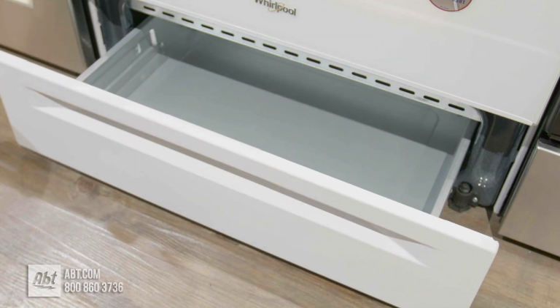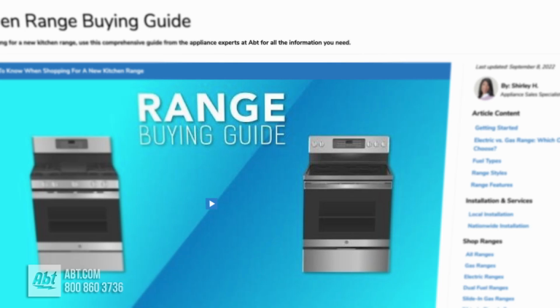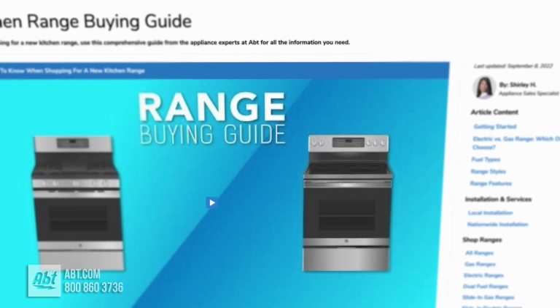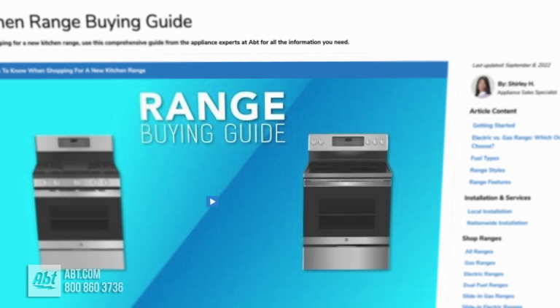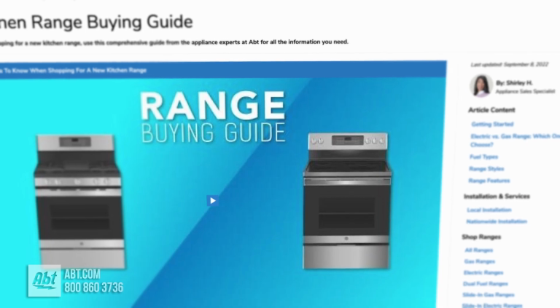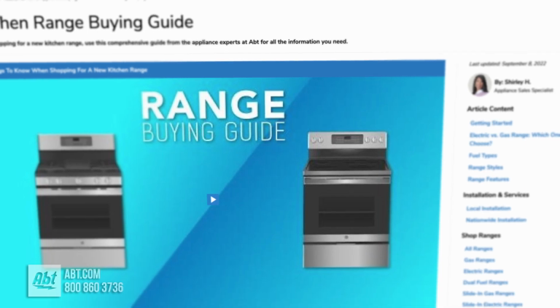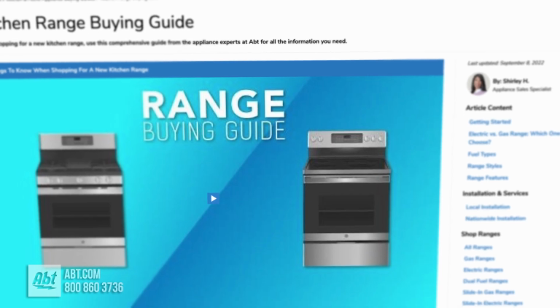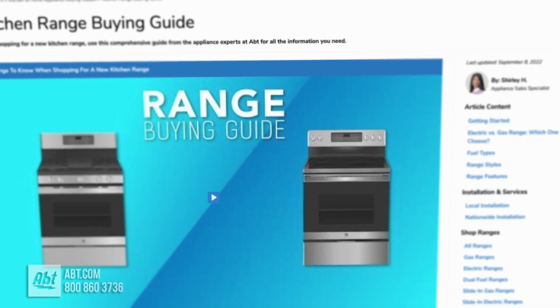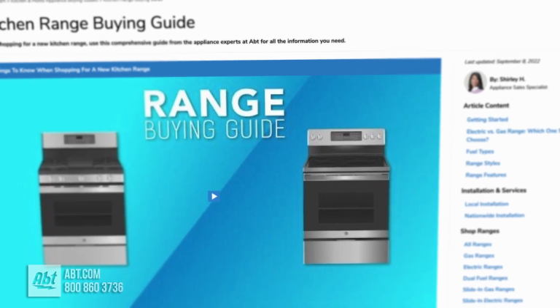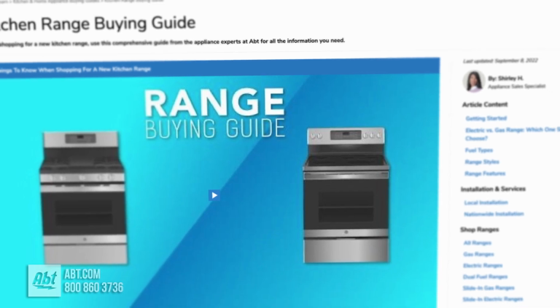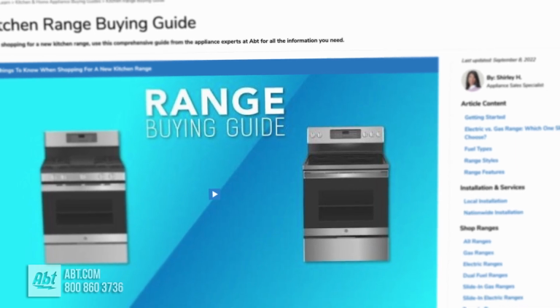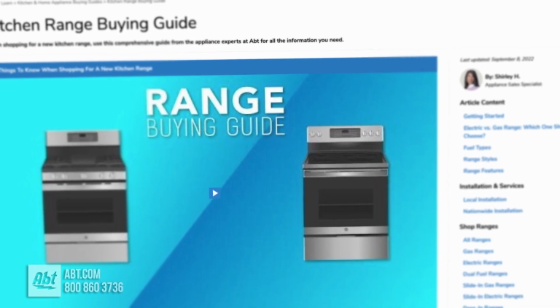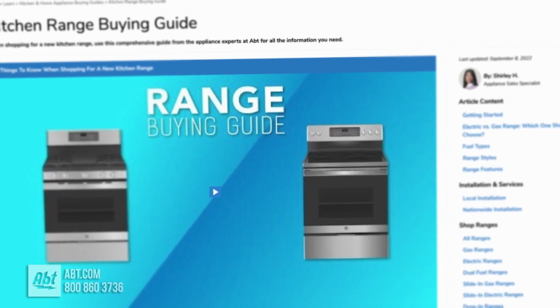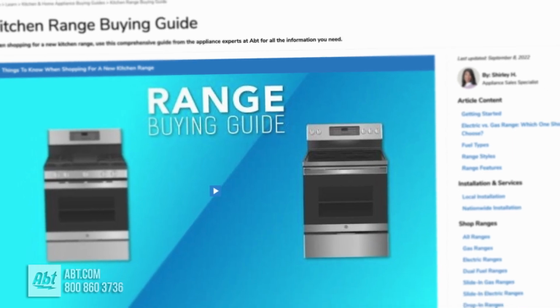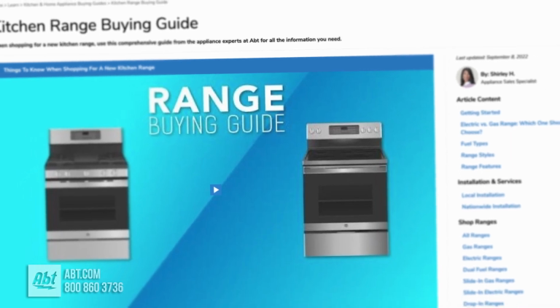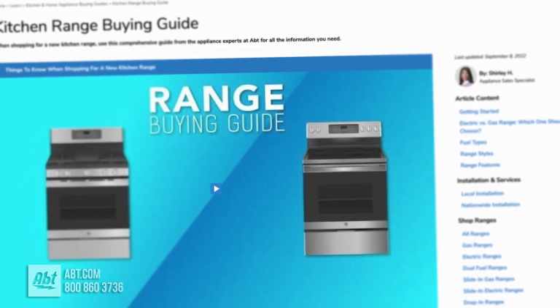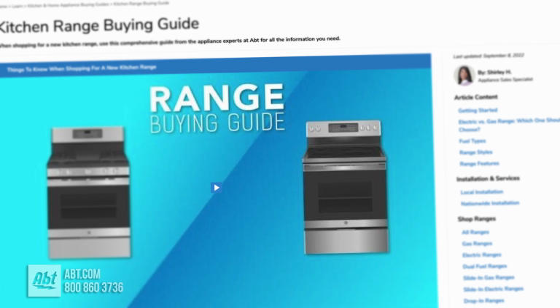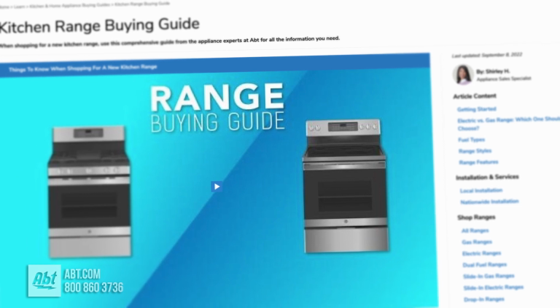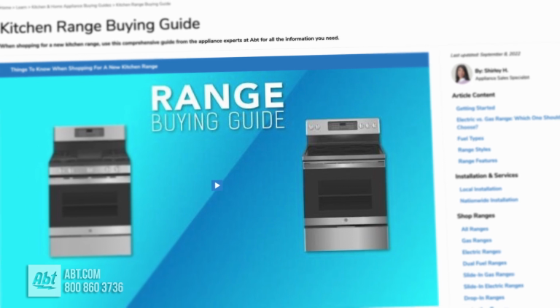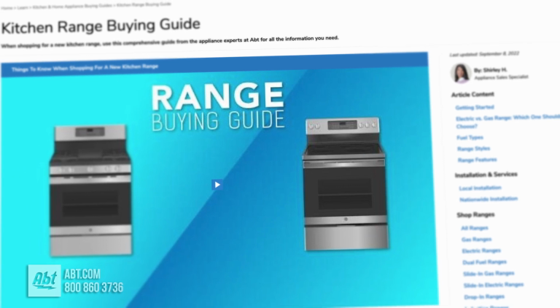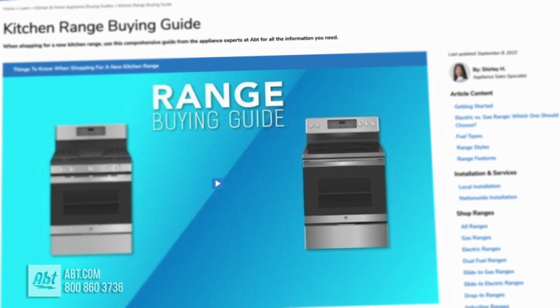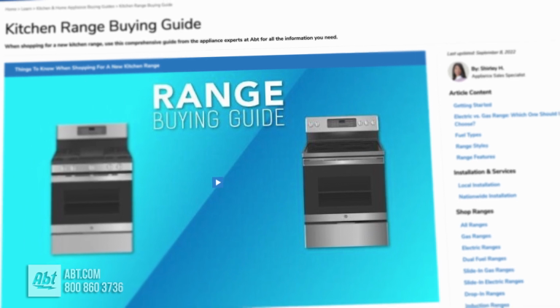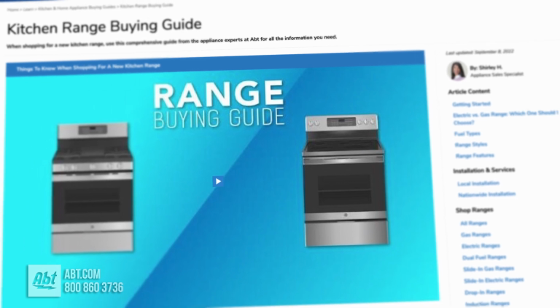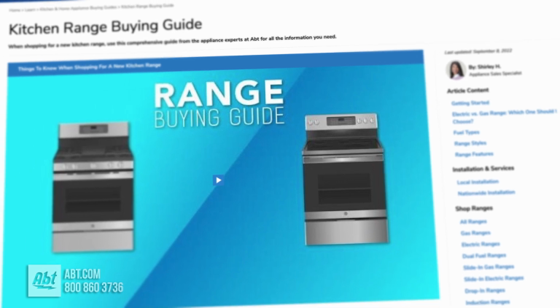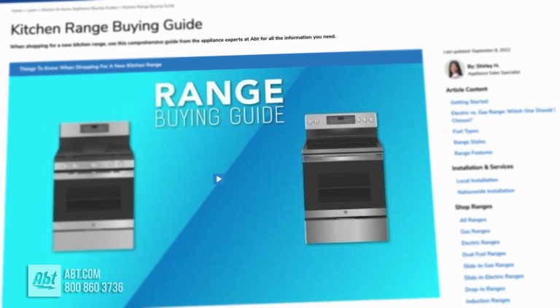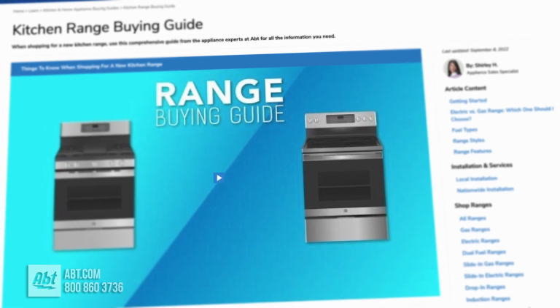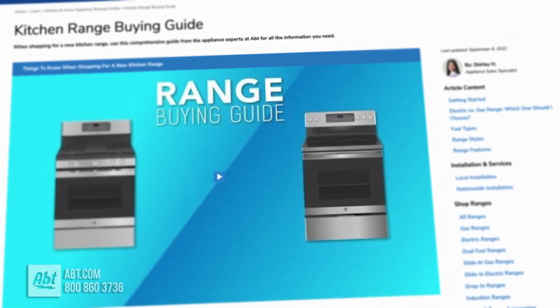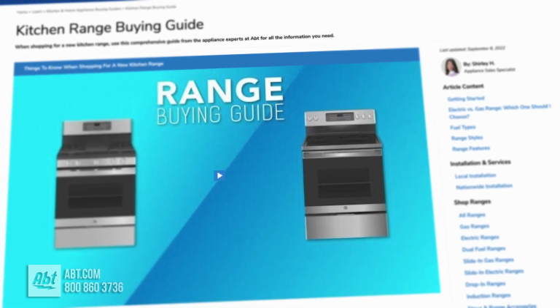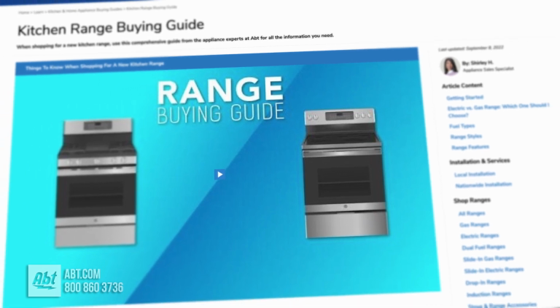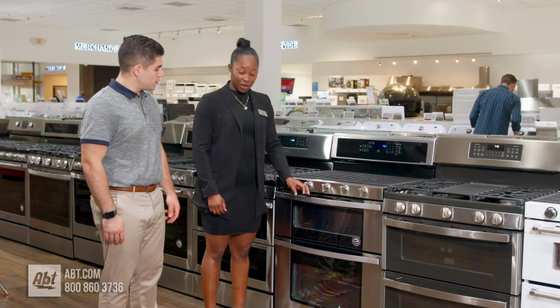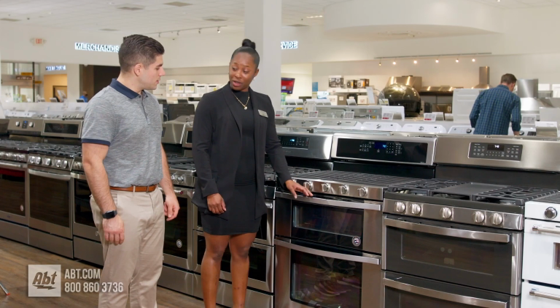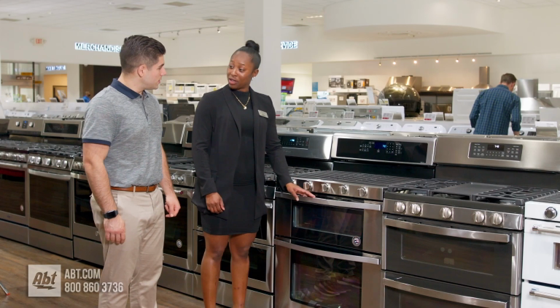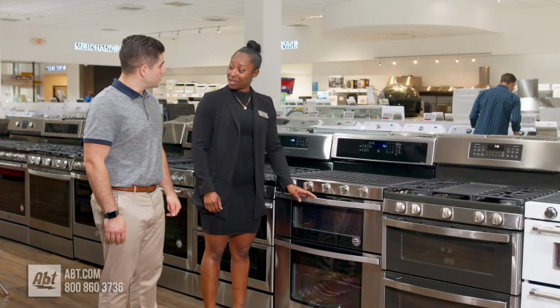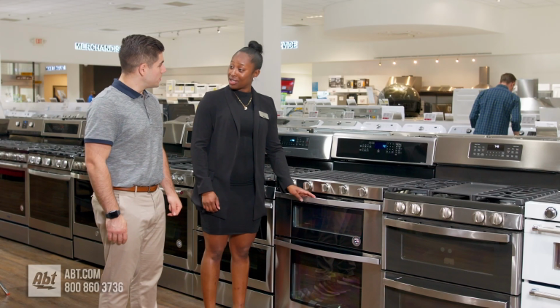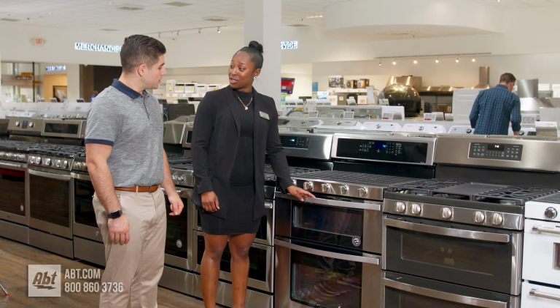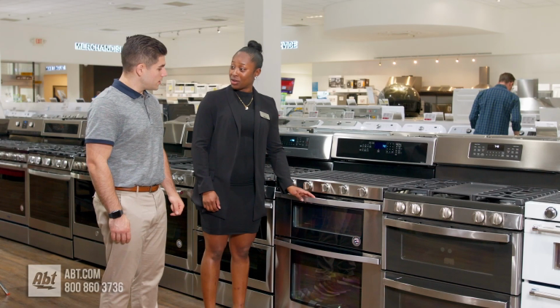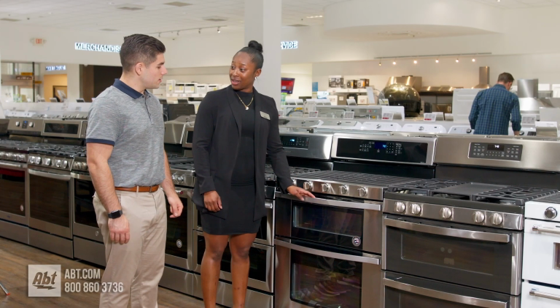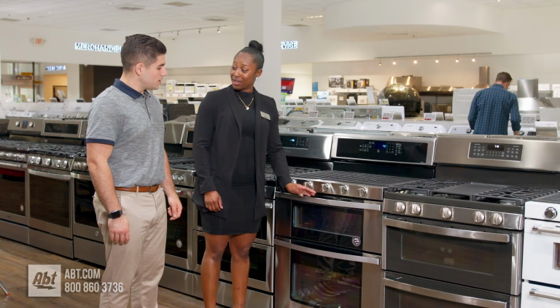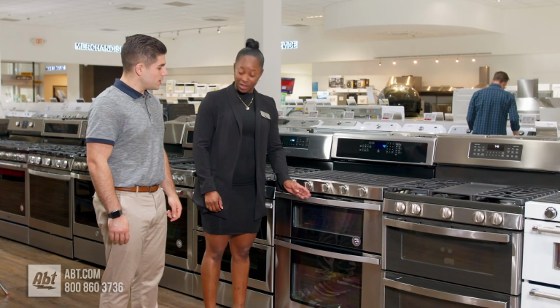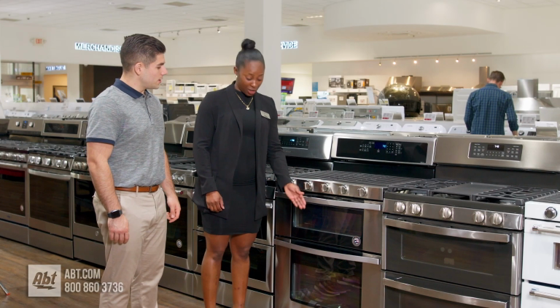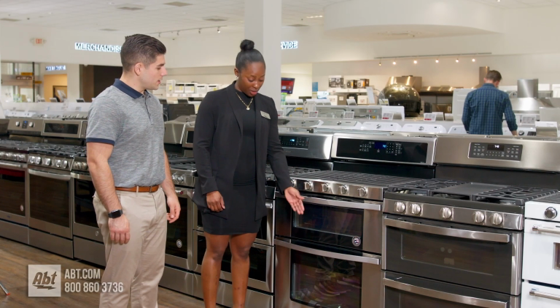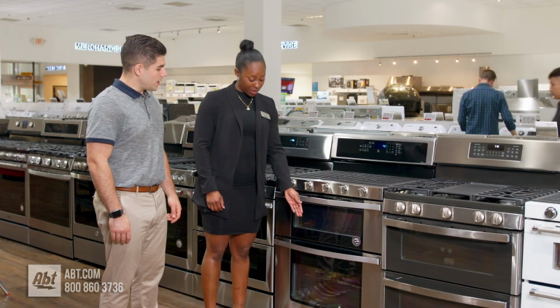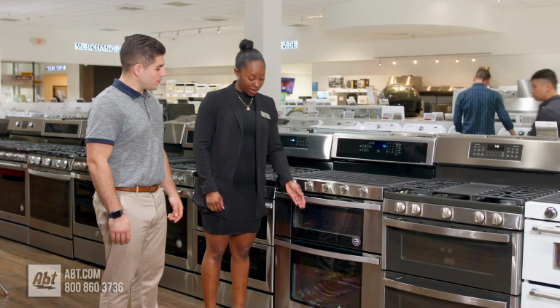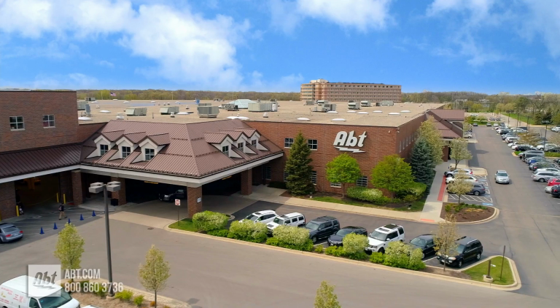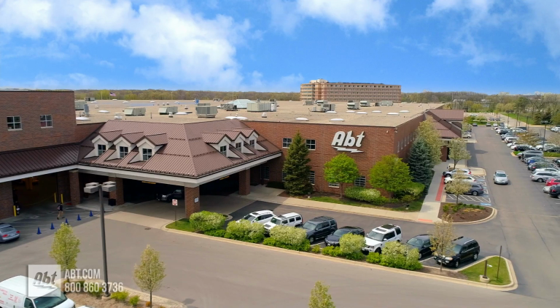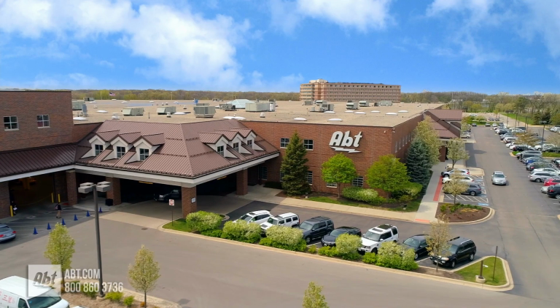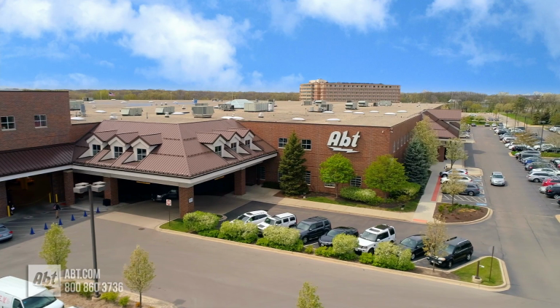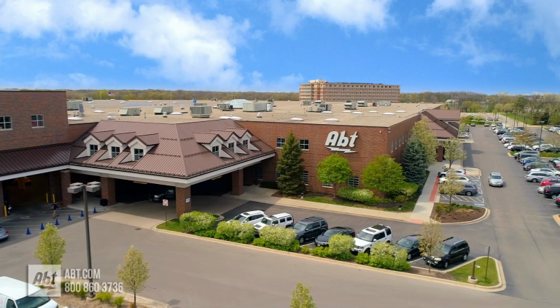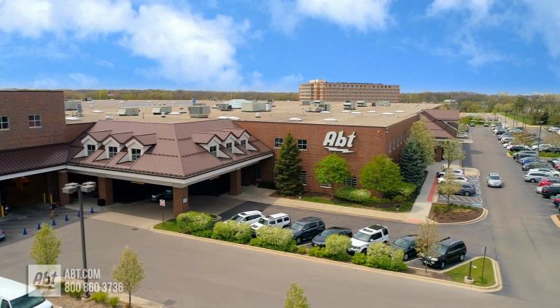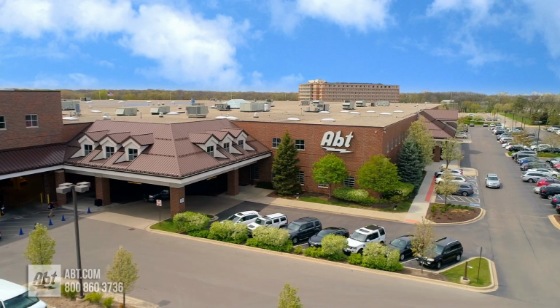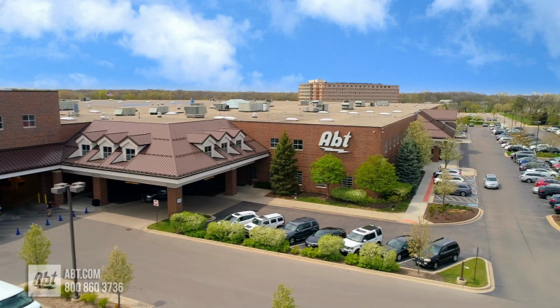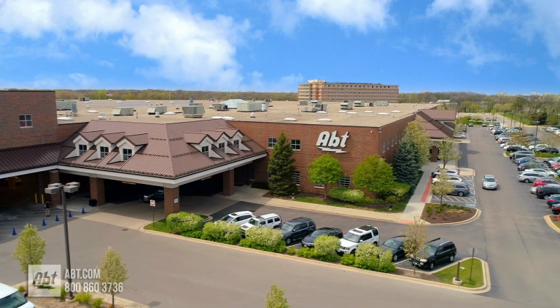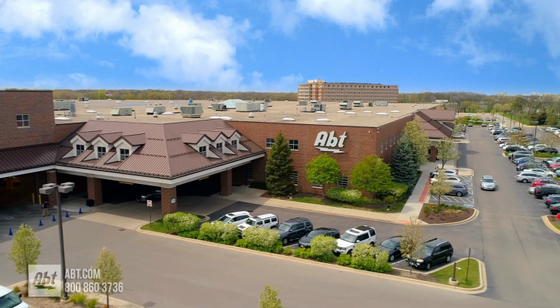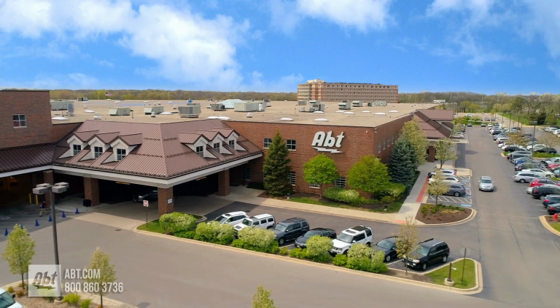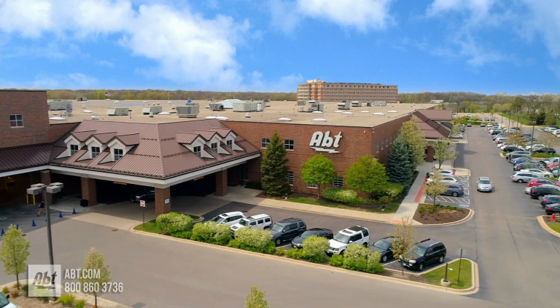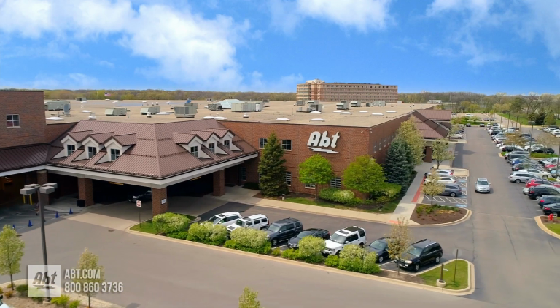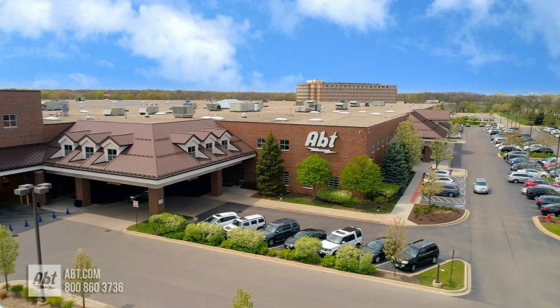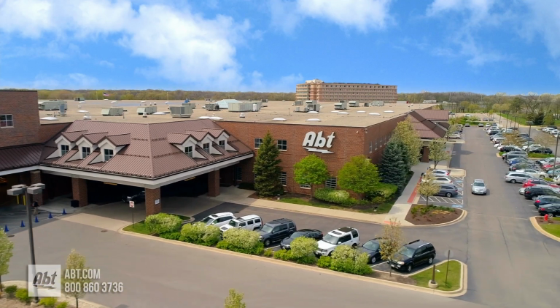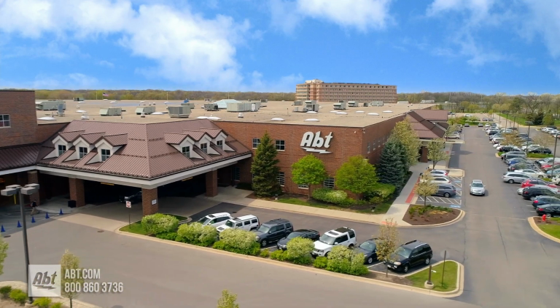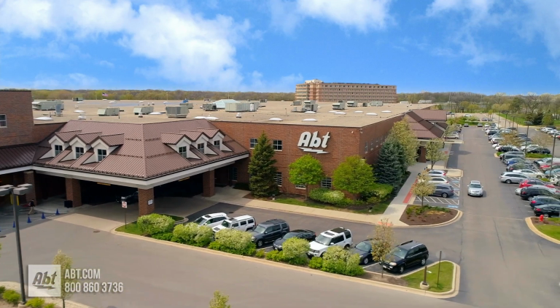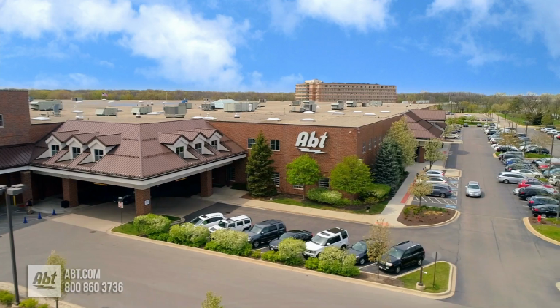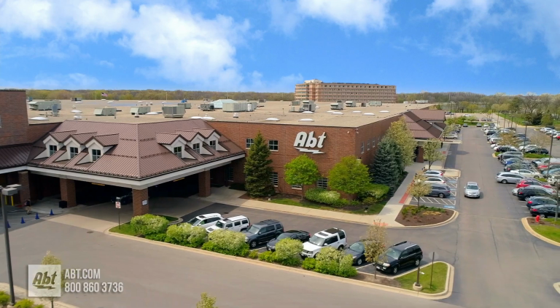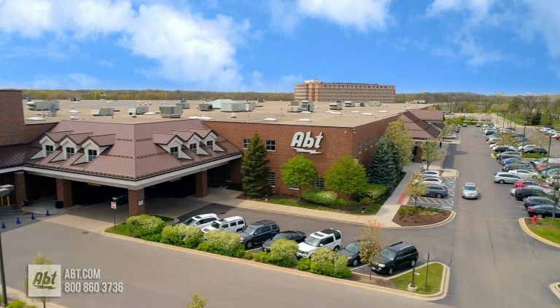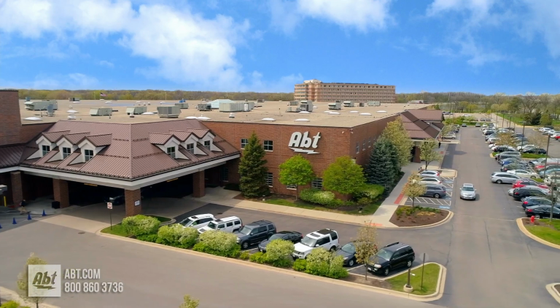To learn more about ovens, check us out at app.com or visit our showroom located at 1200 North Milwaukee Avenue in Glenview, Illinois.